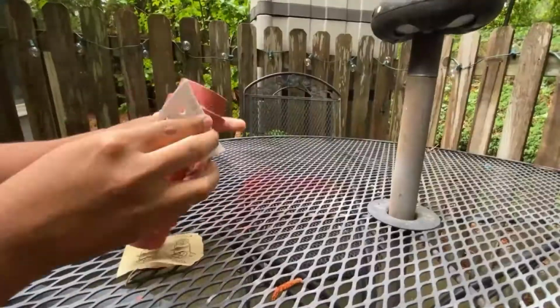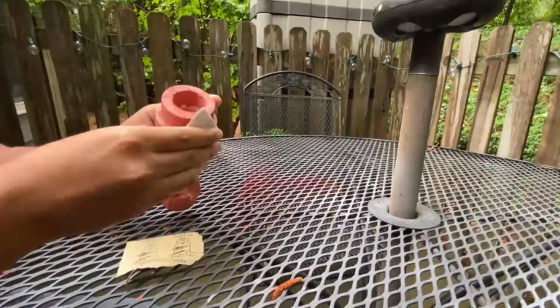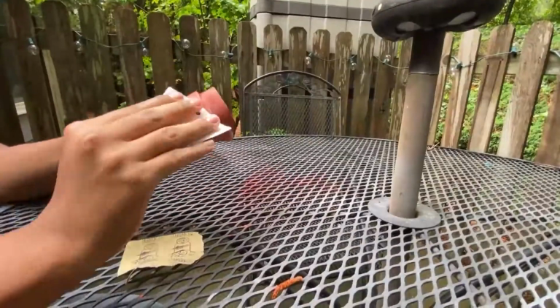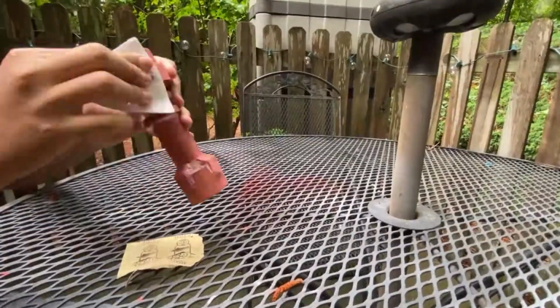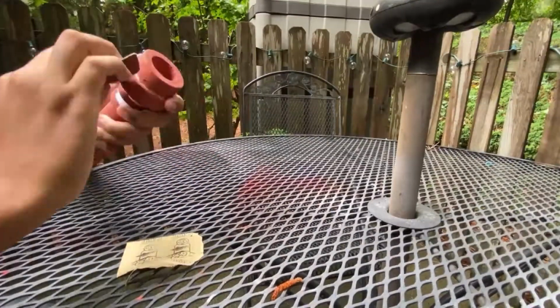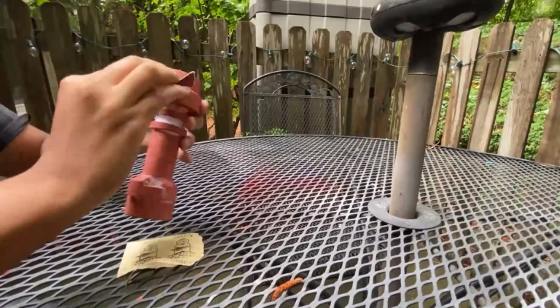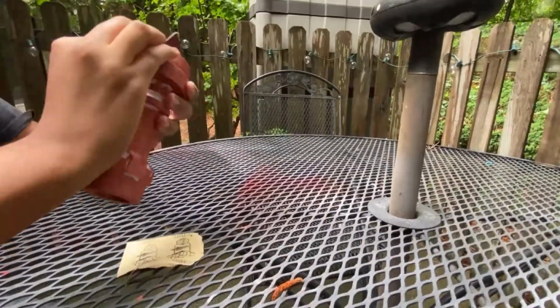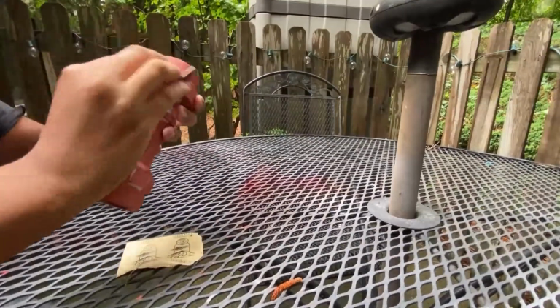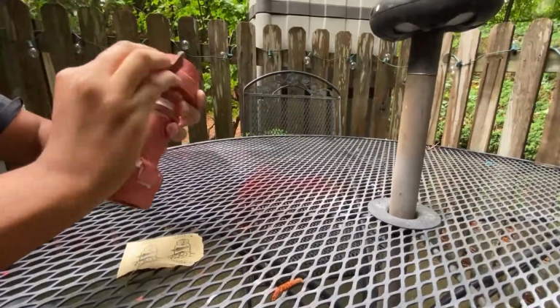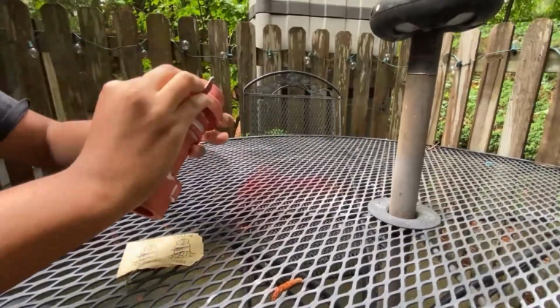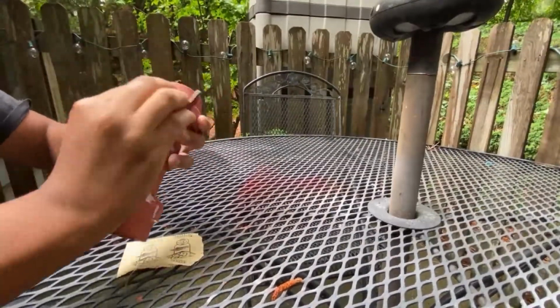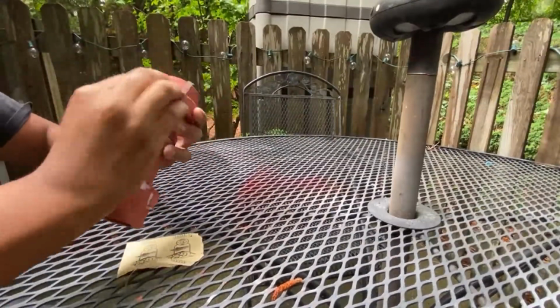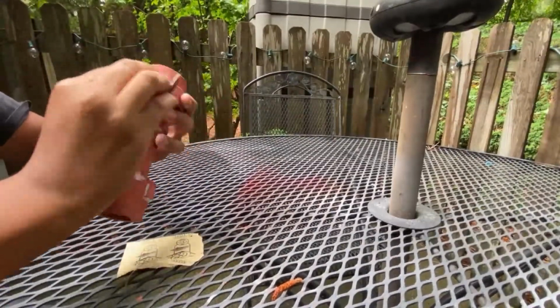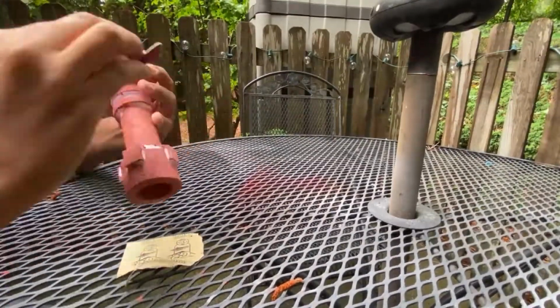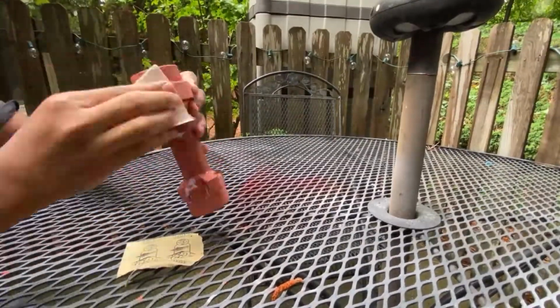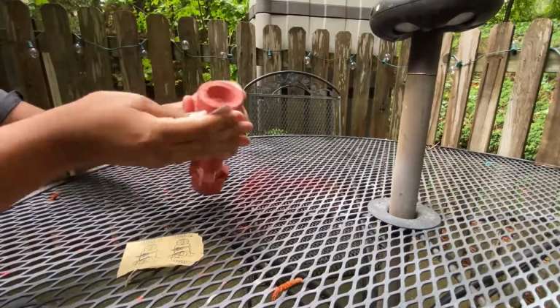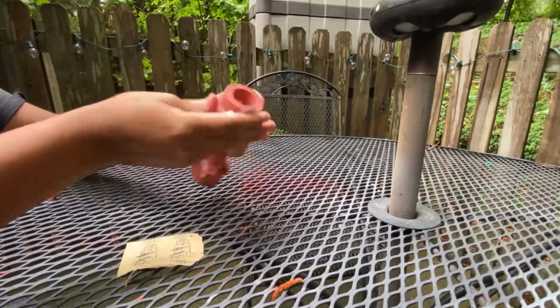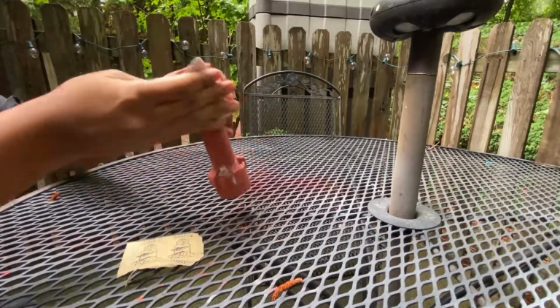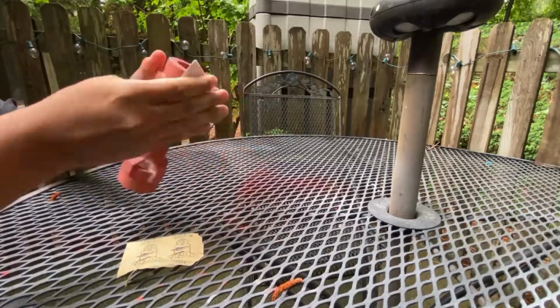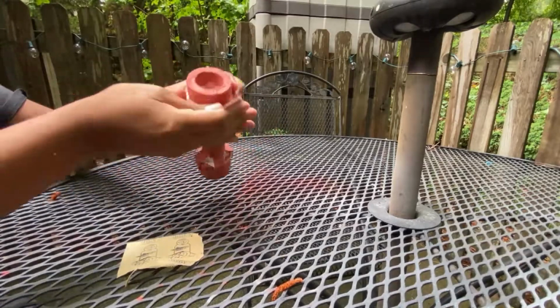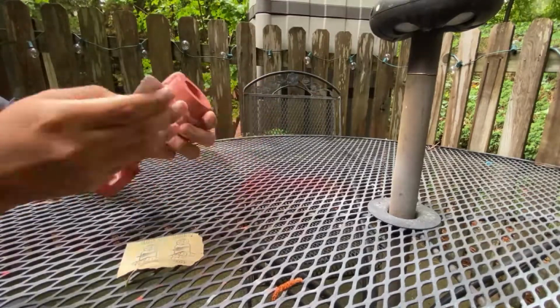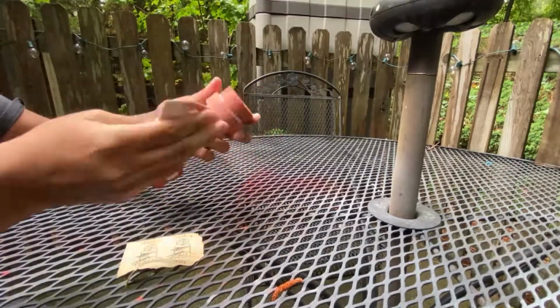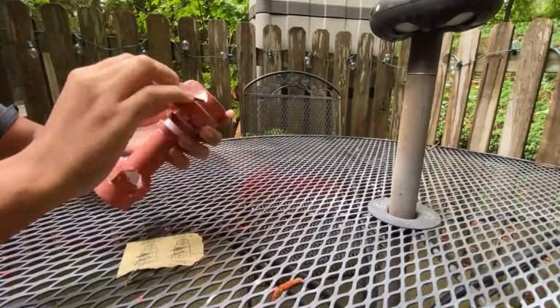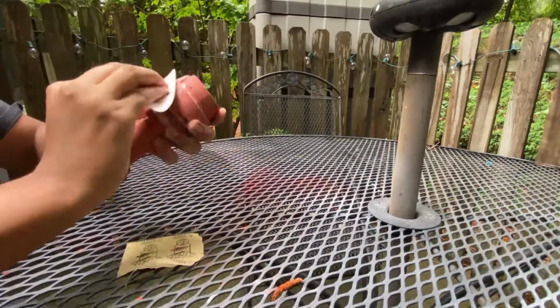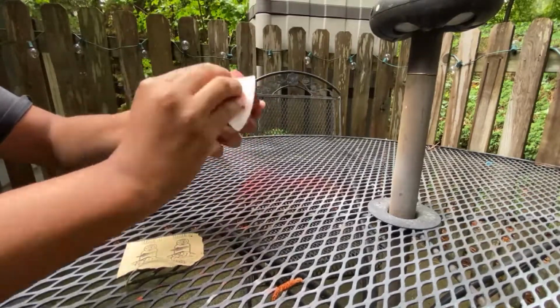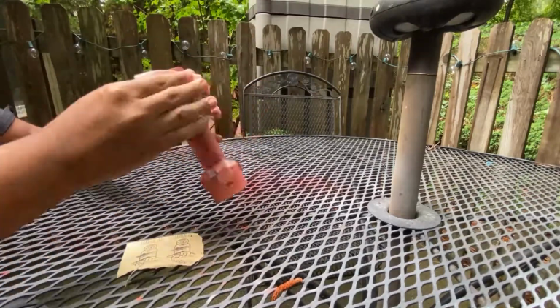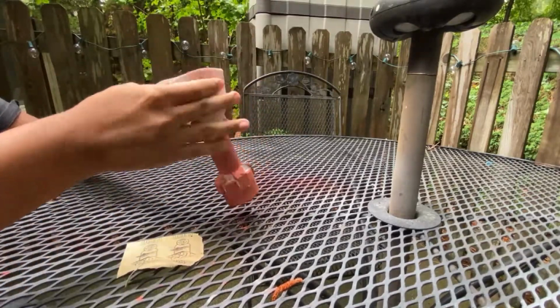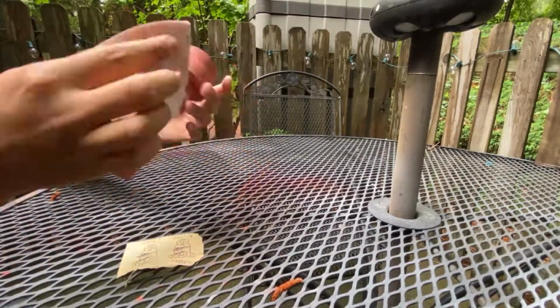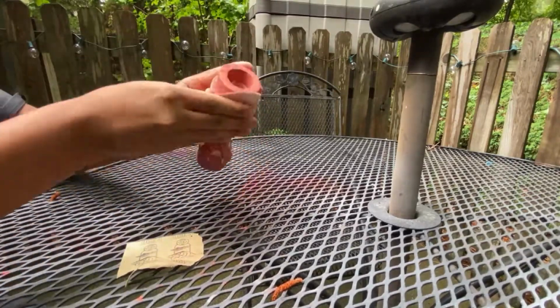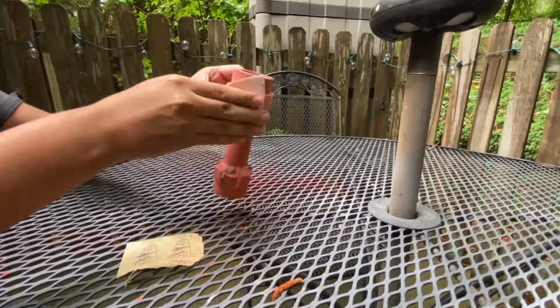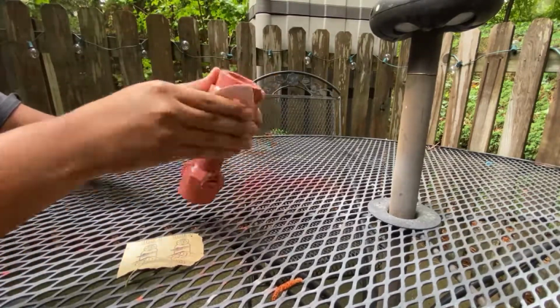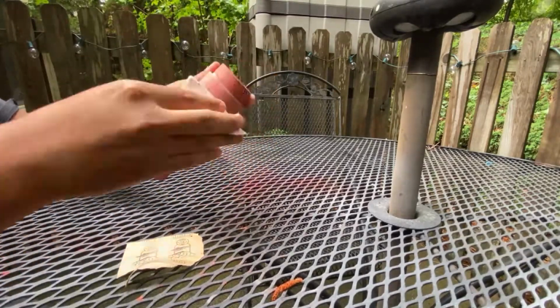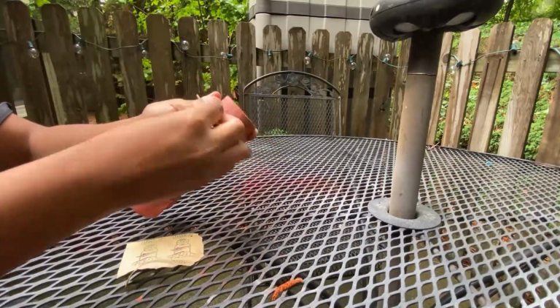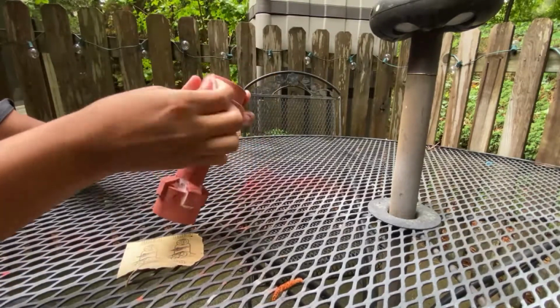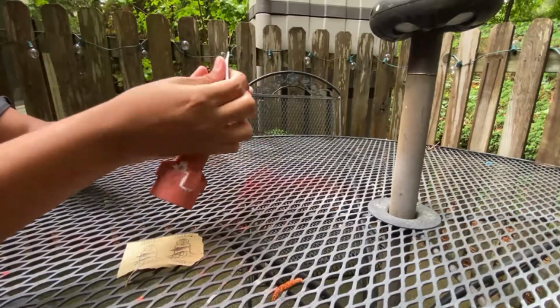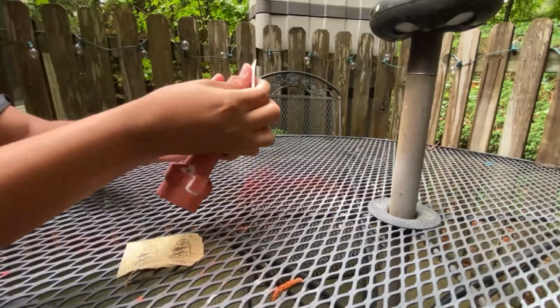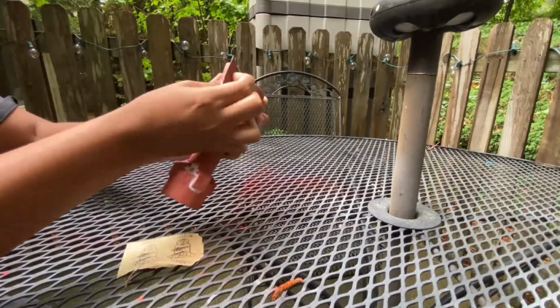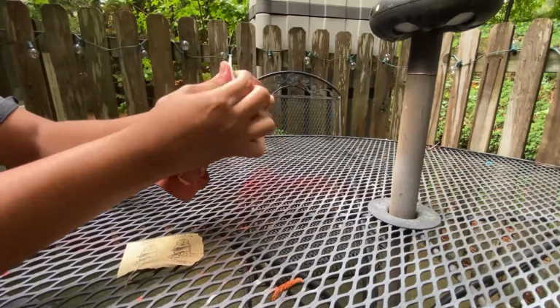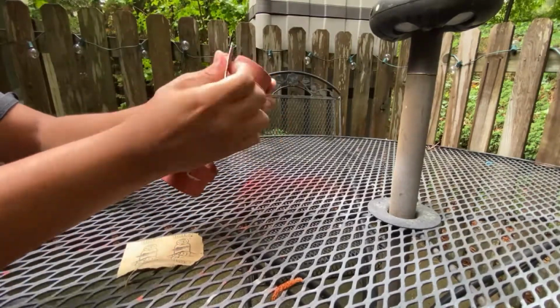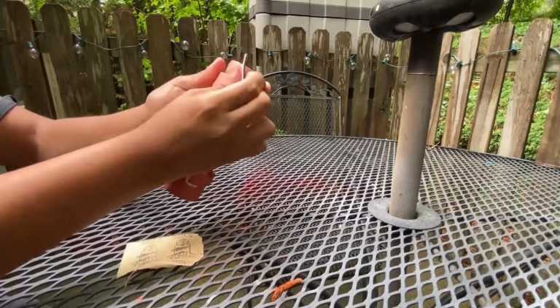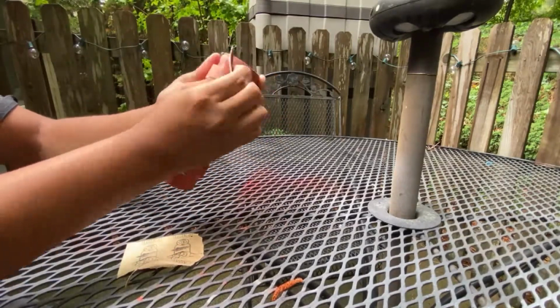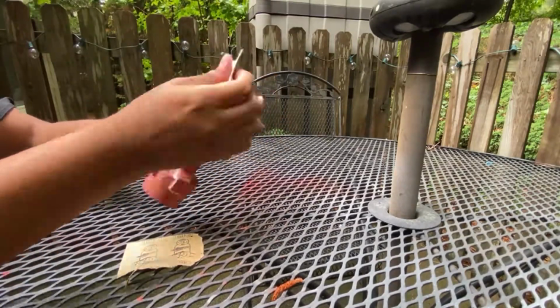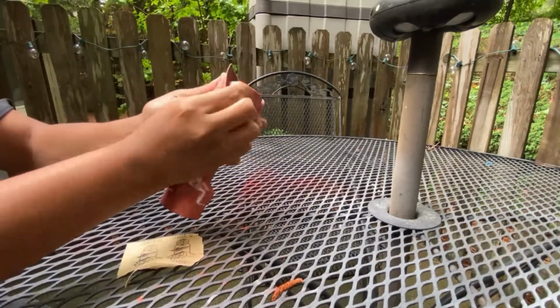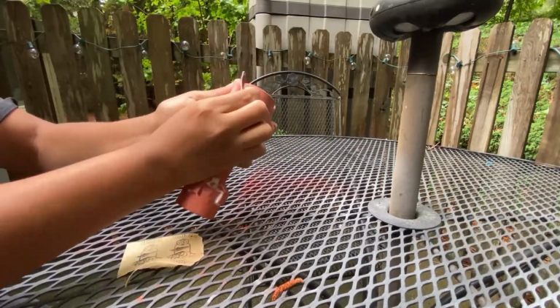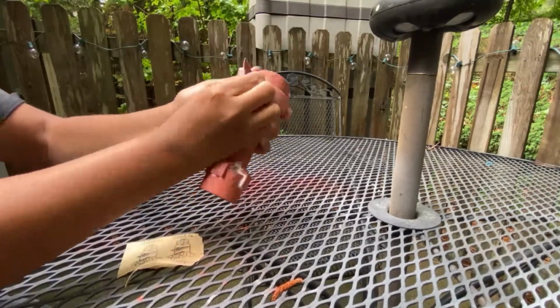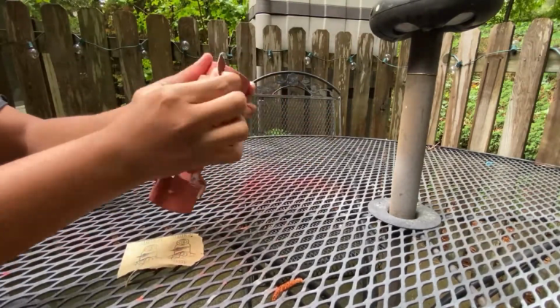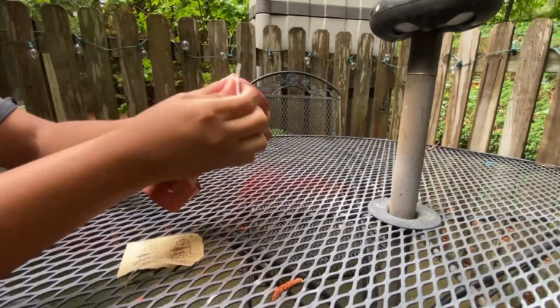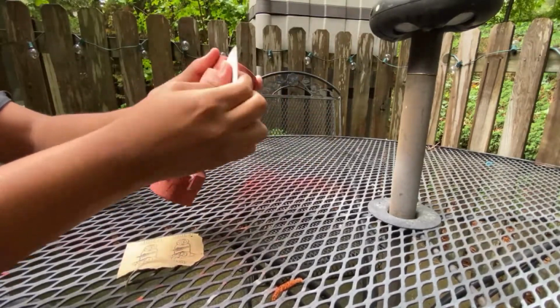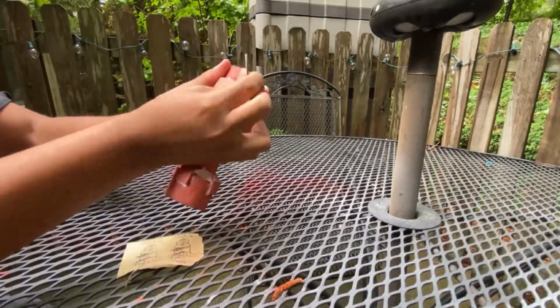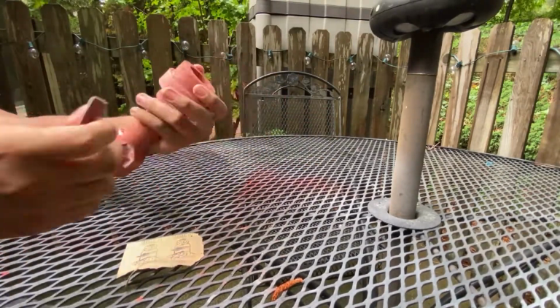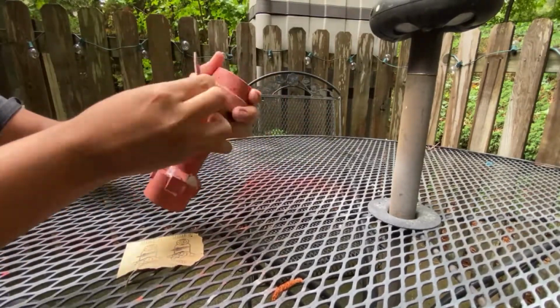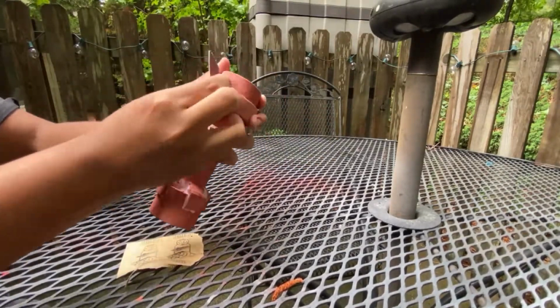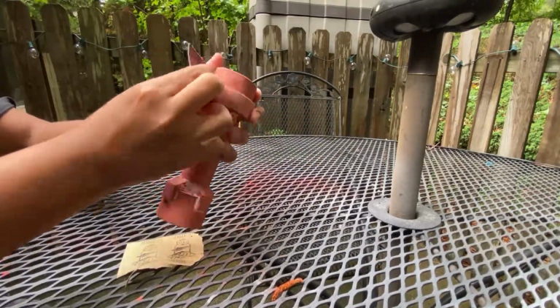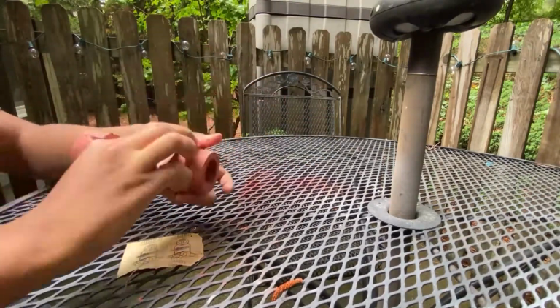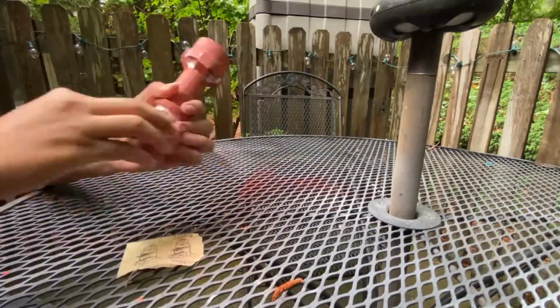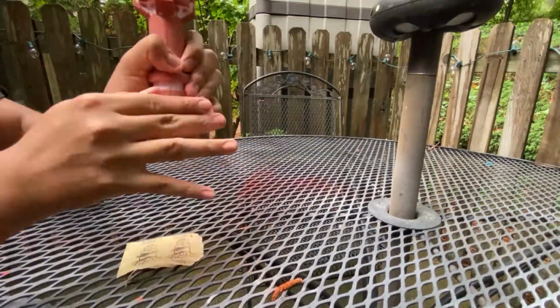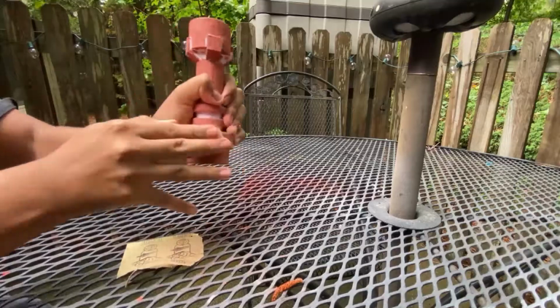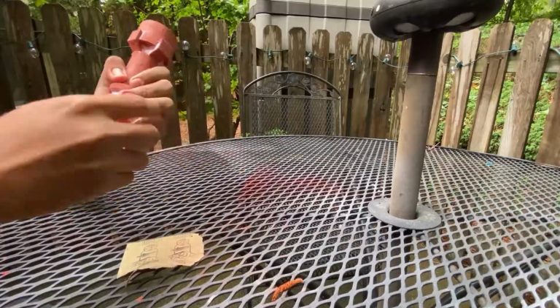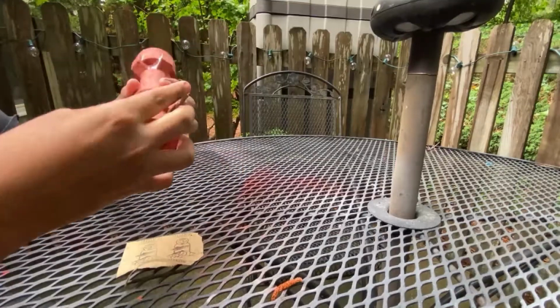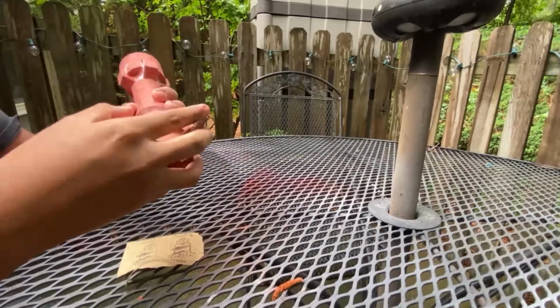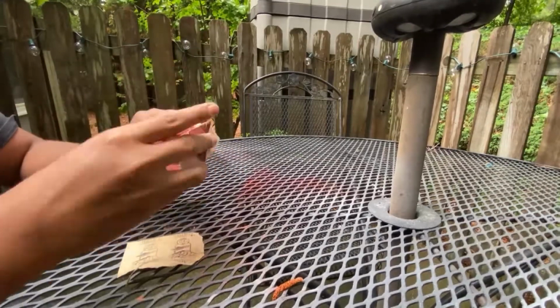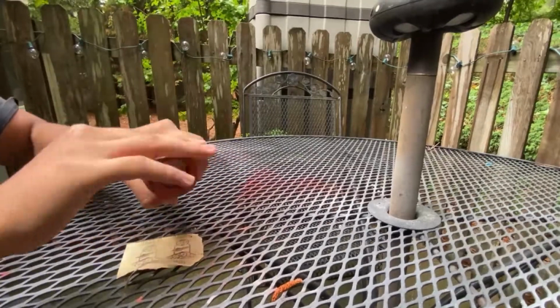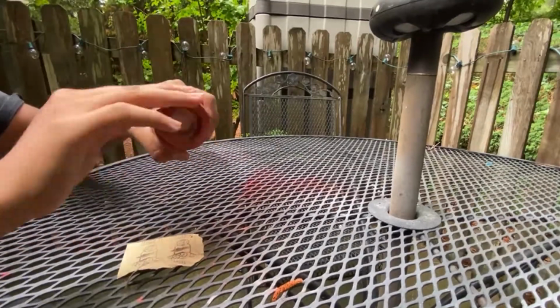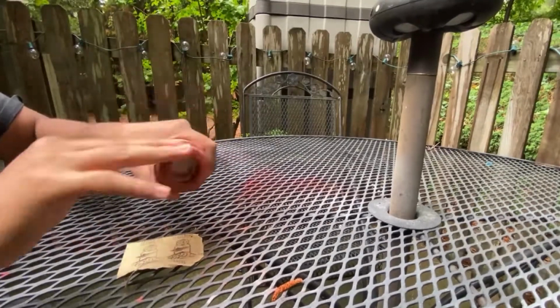I let the spot putty dry for at least a day and then went straight to sanding. I started with 180 grit sandpaper and then moved my way up to 320 grit.